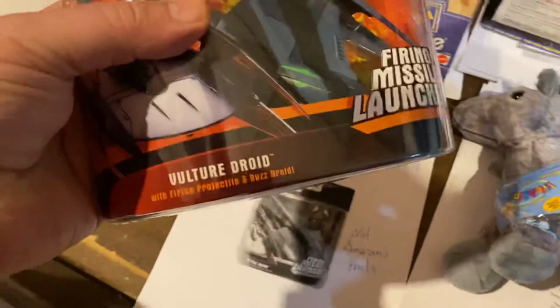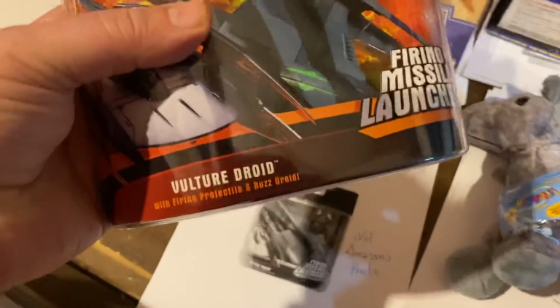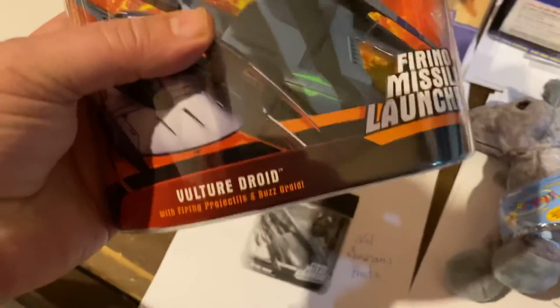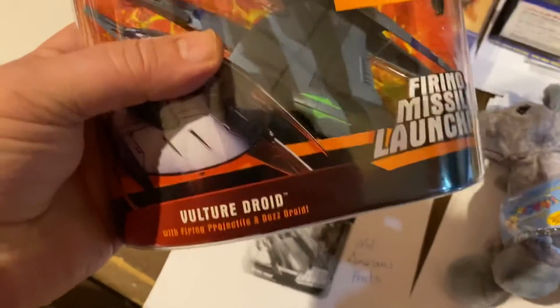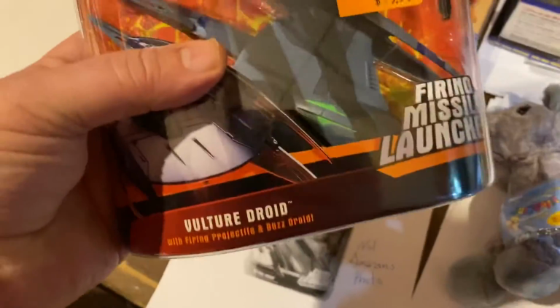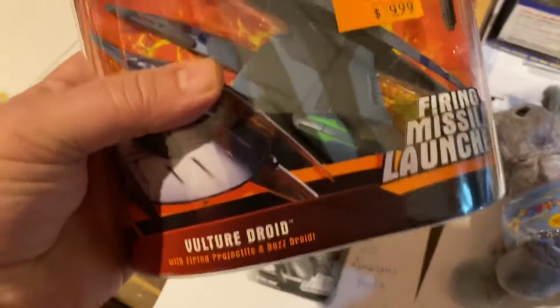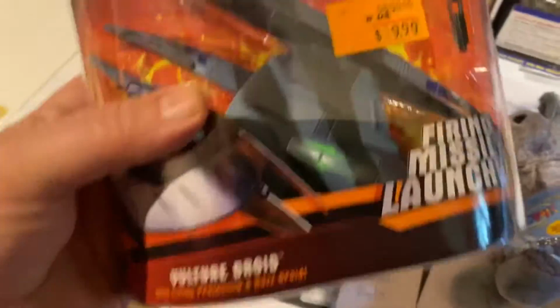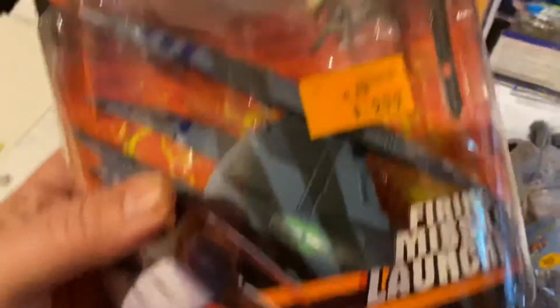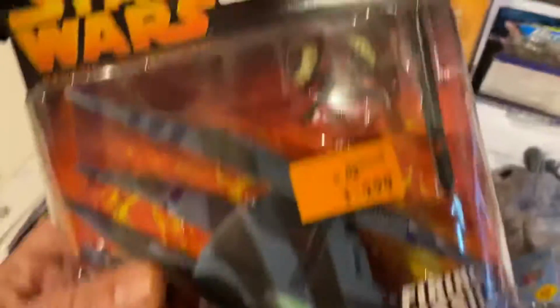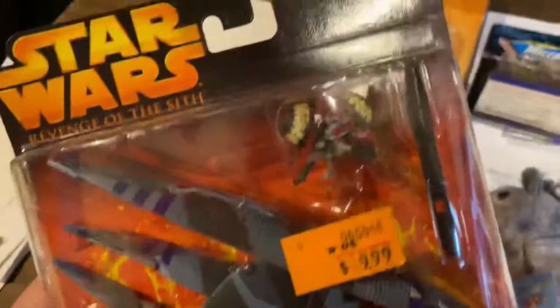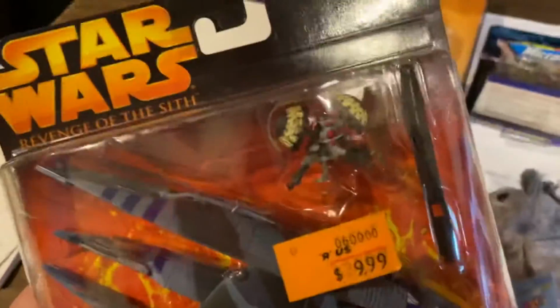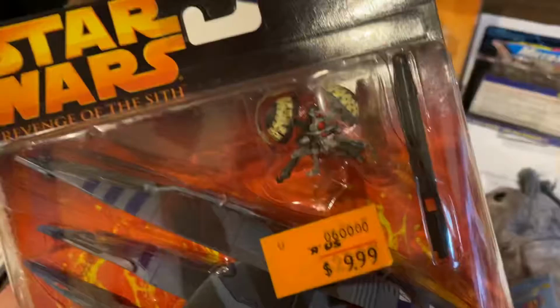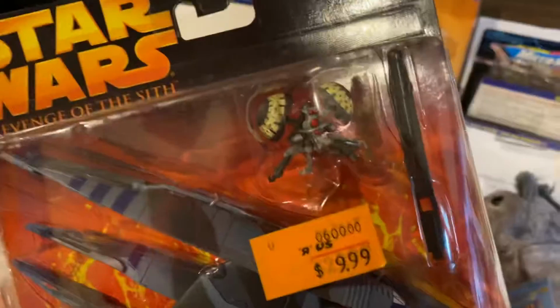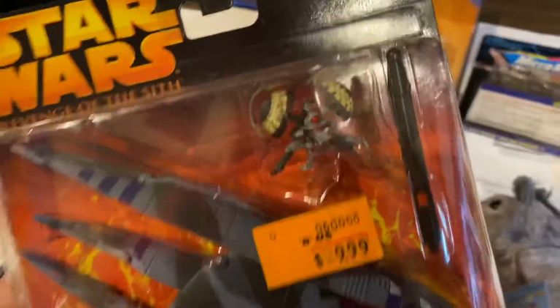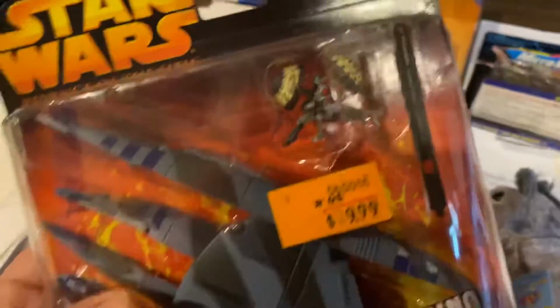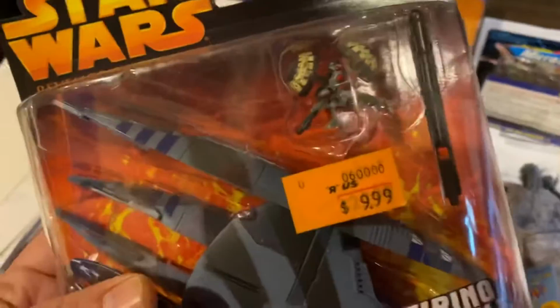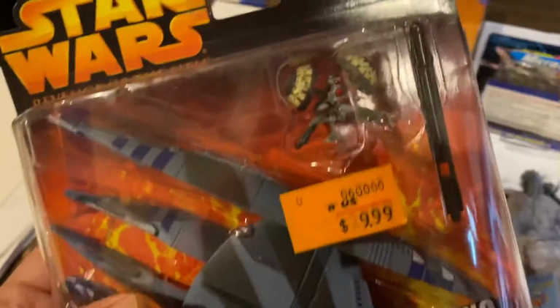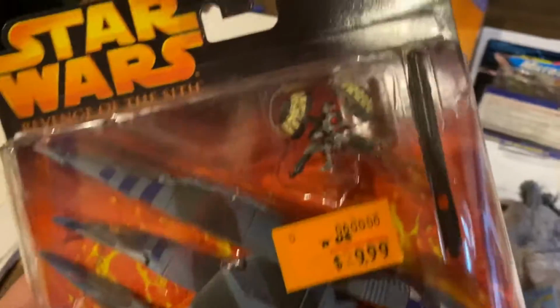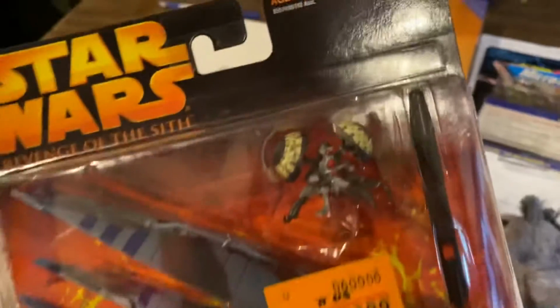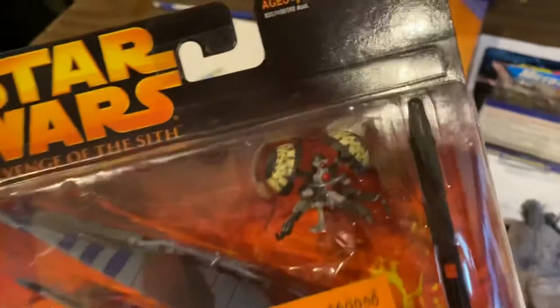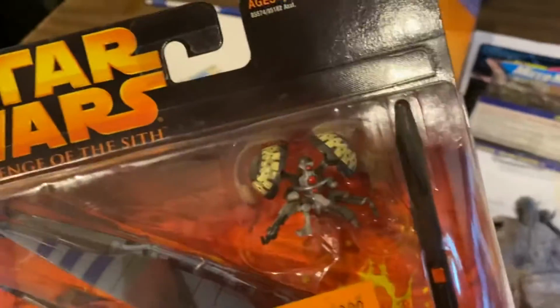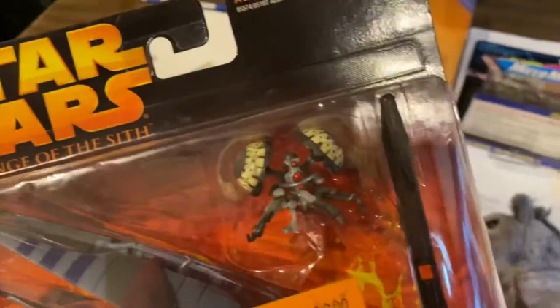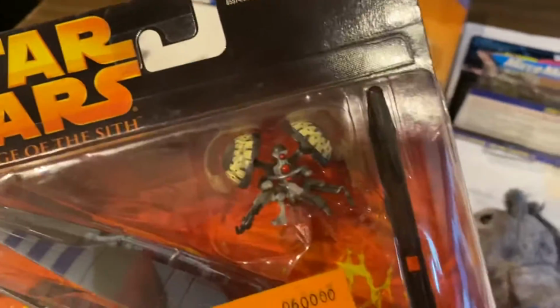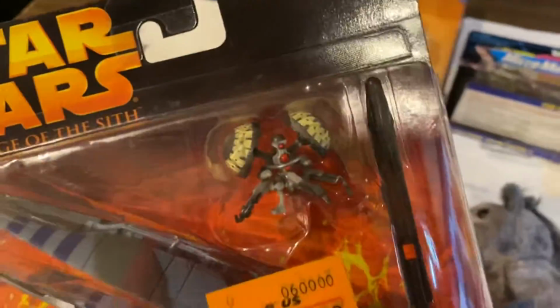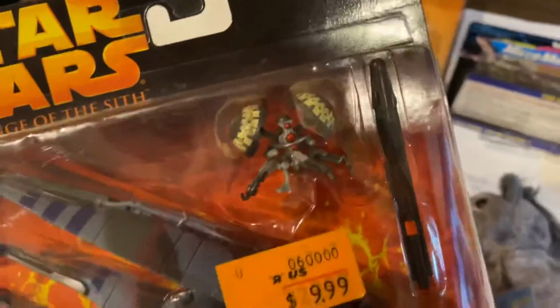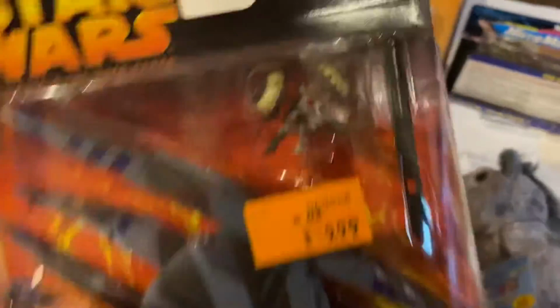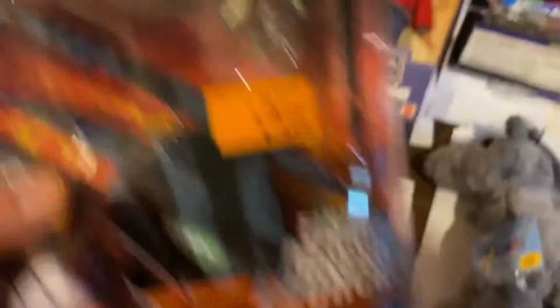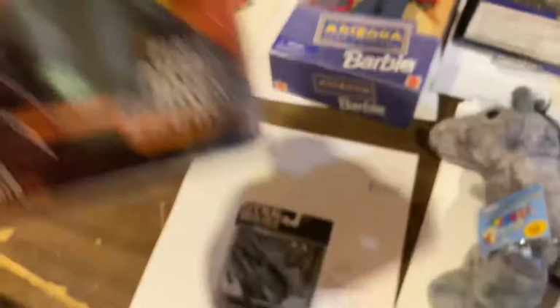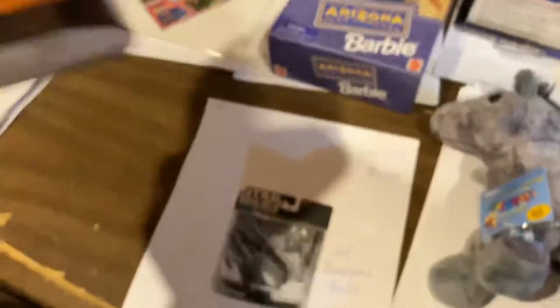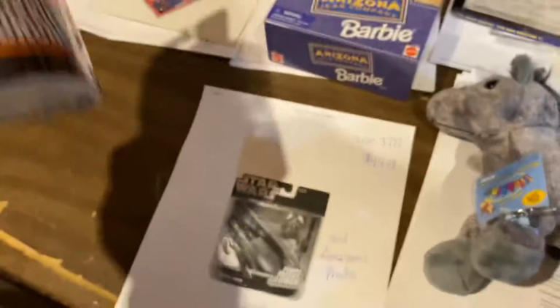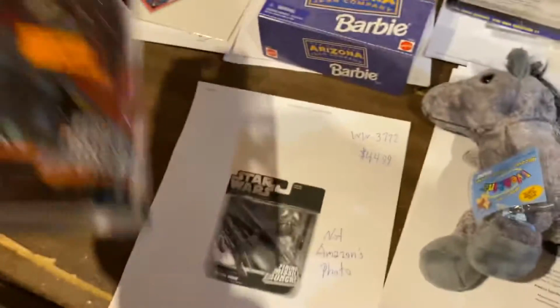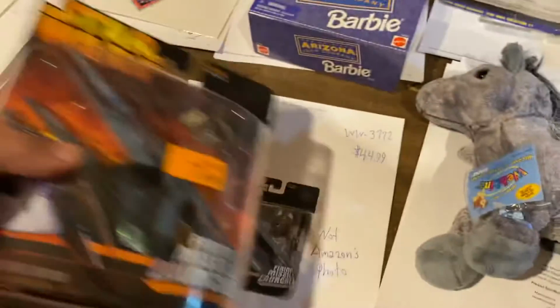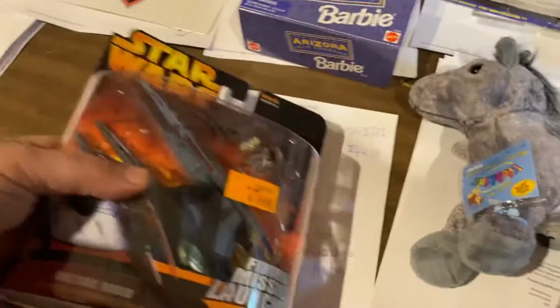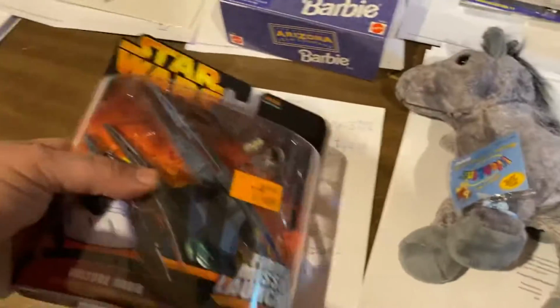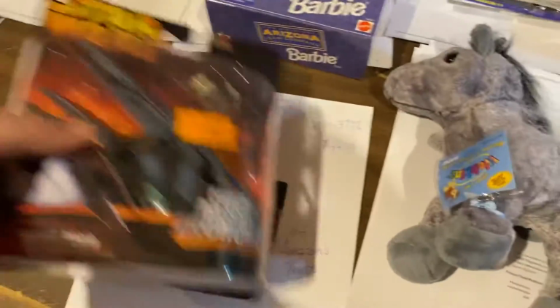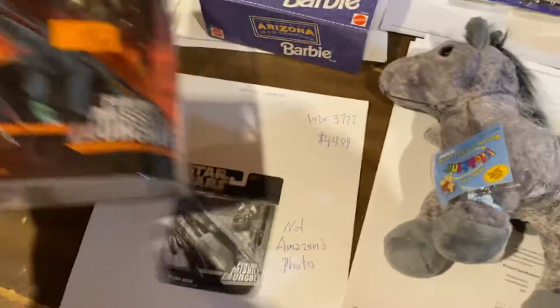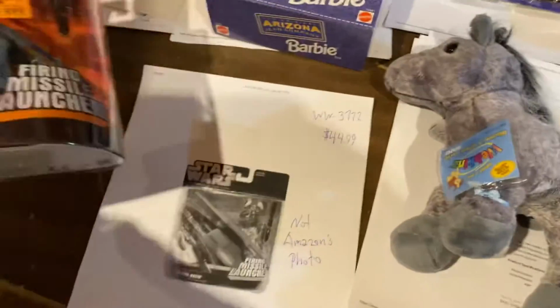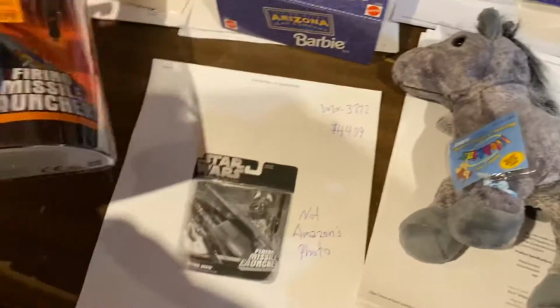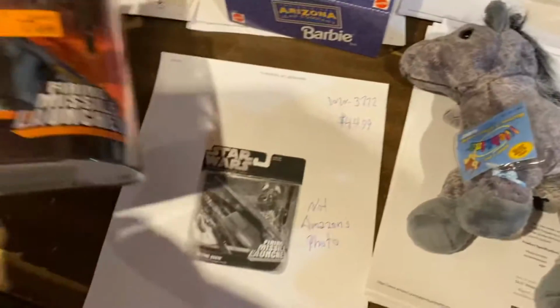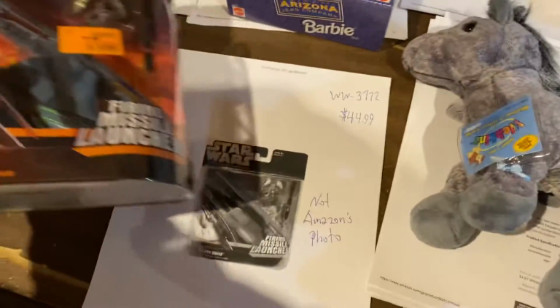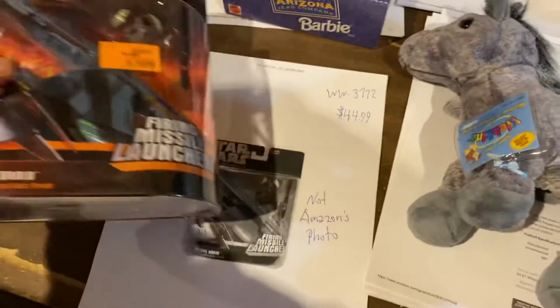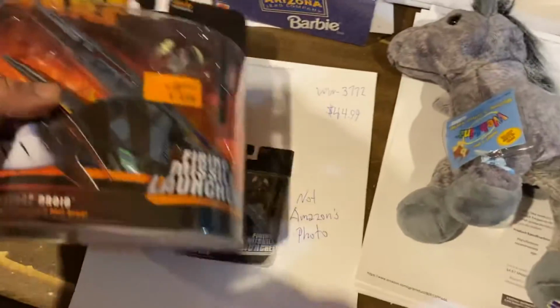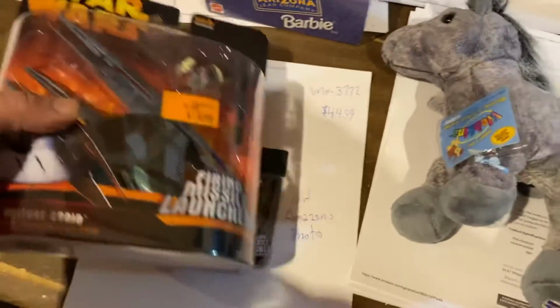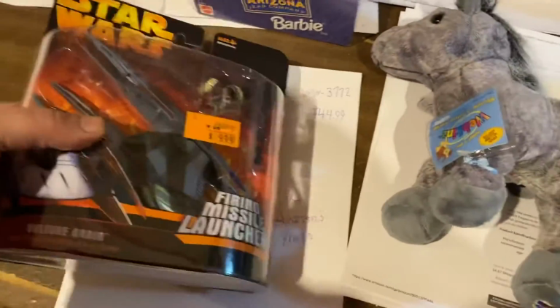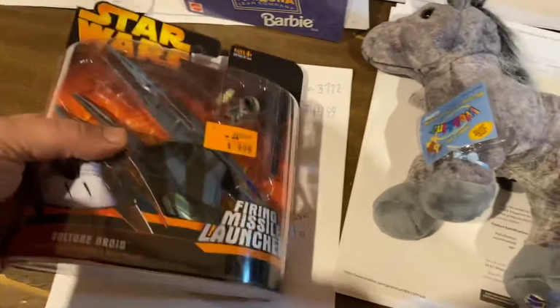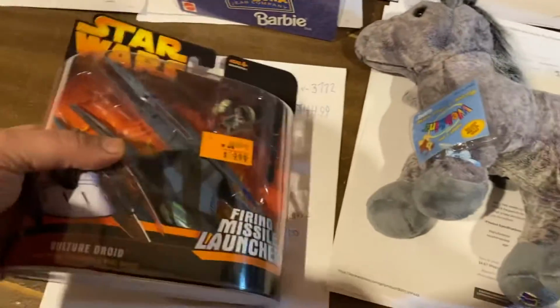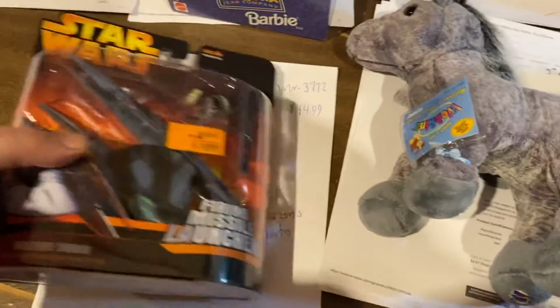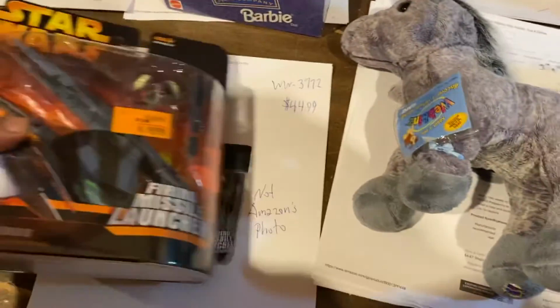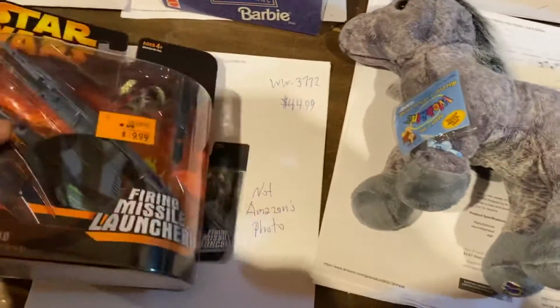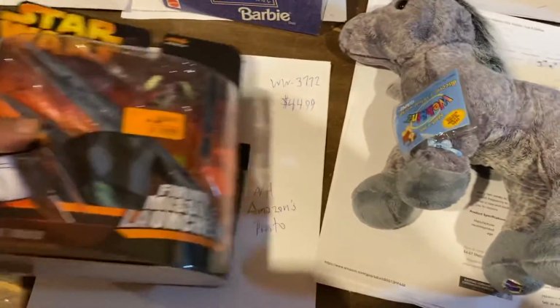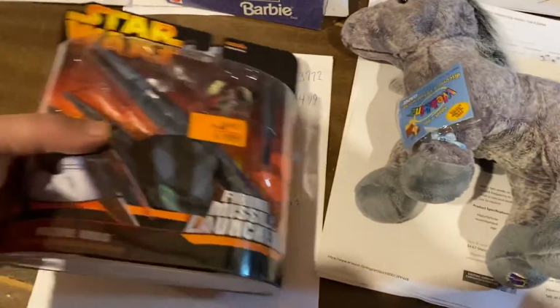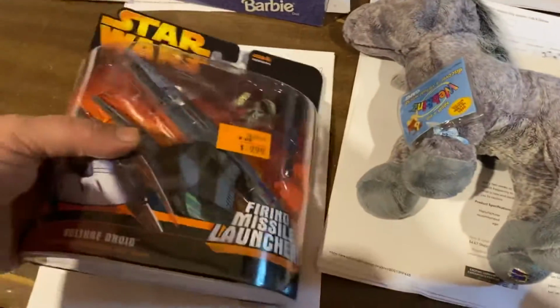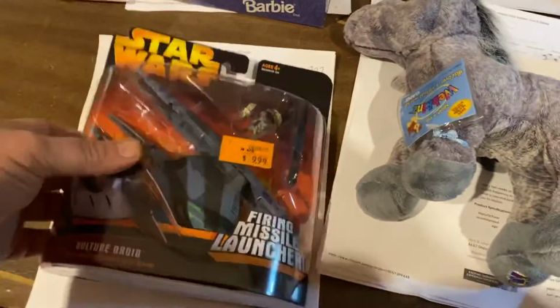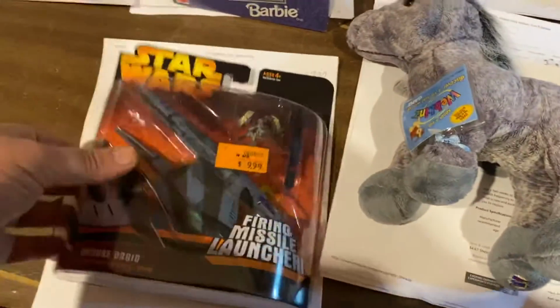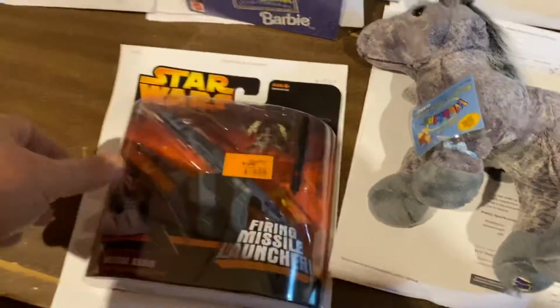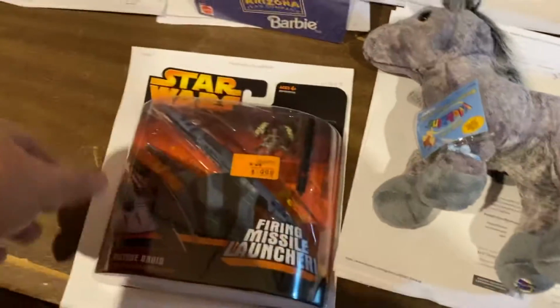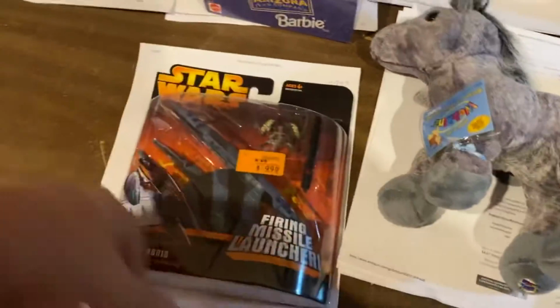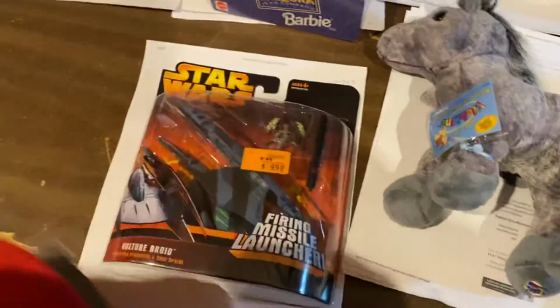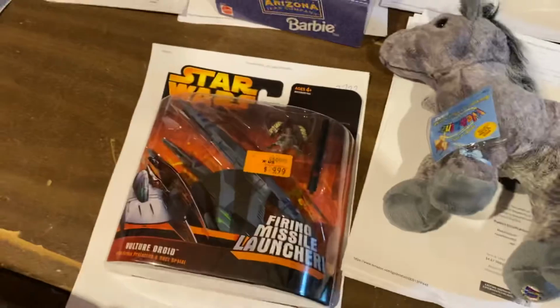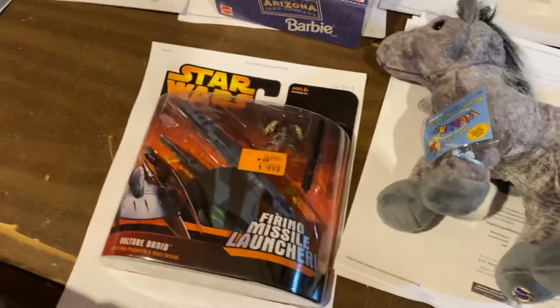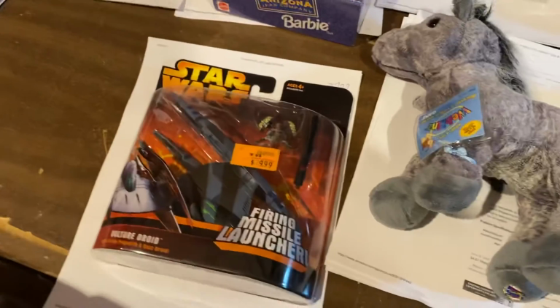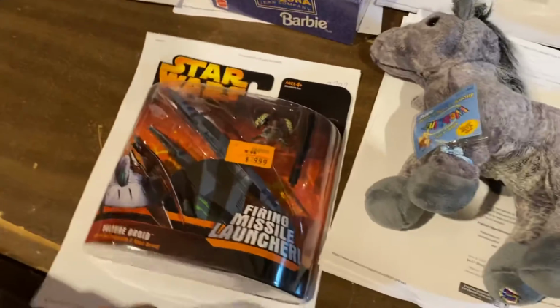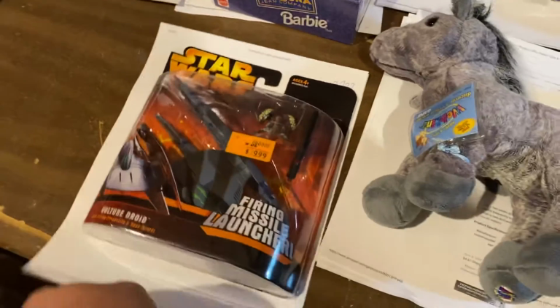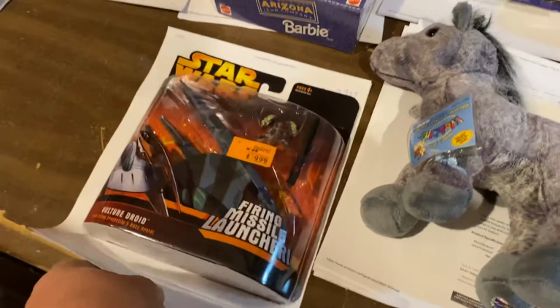Here's a Vulture Droid with a little scrapper droid thing. $44.99 — that's an awesome sale.